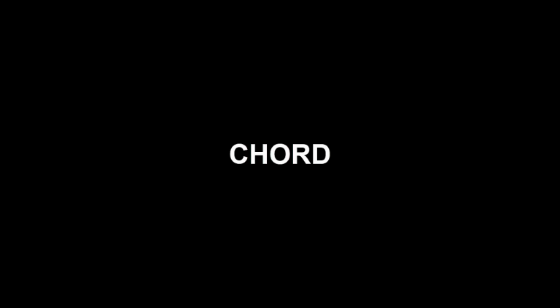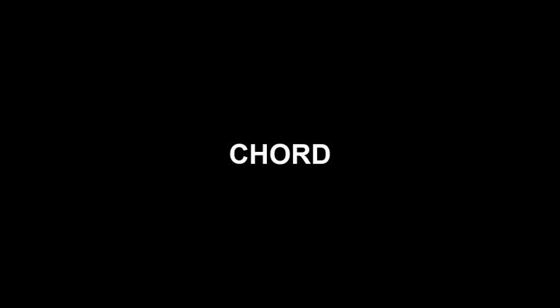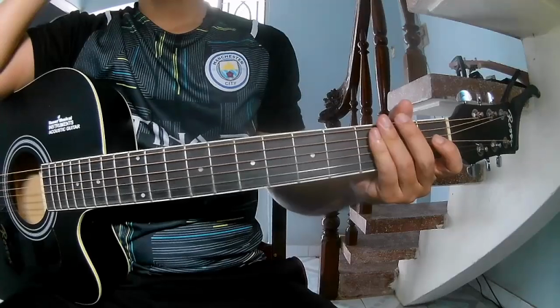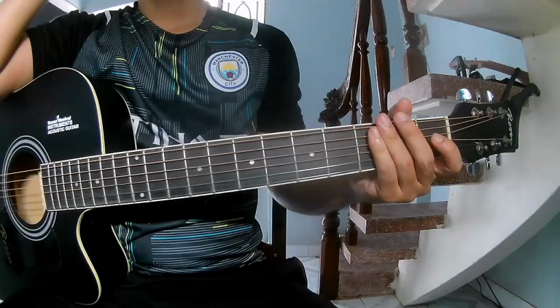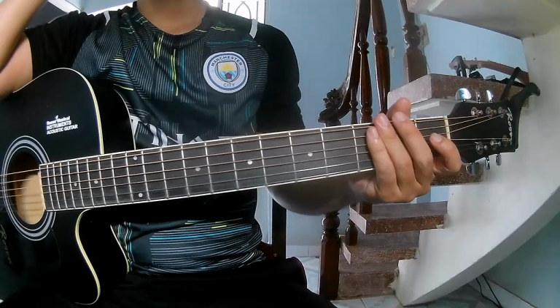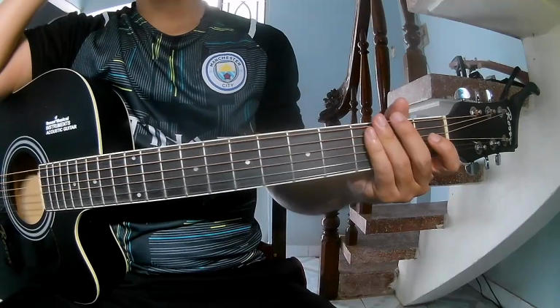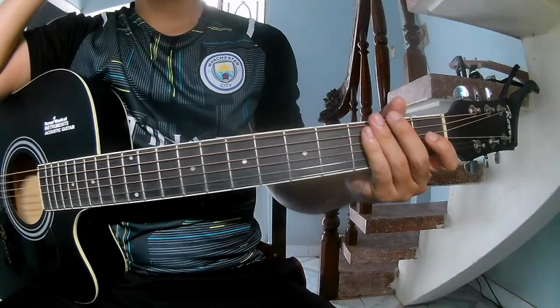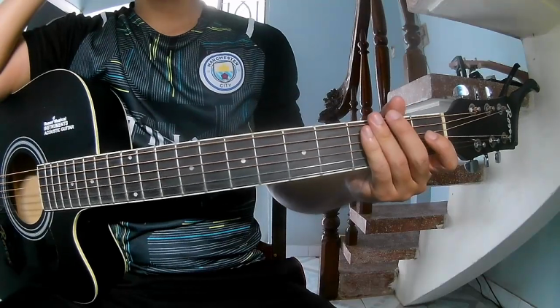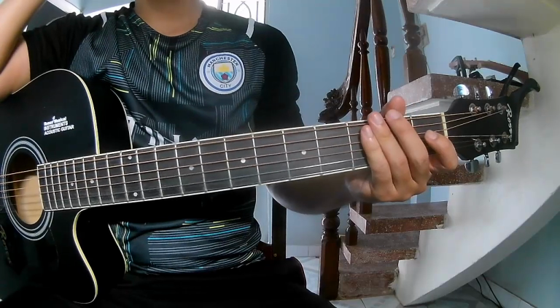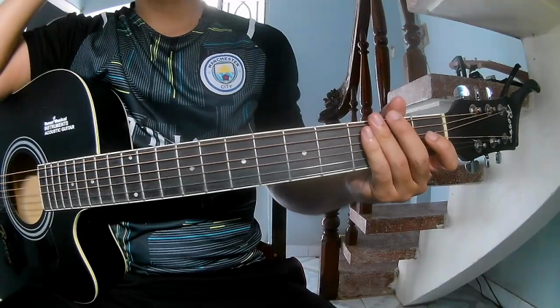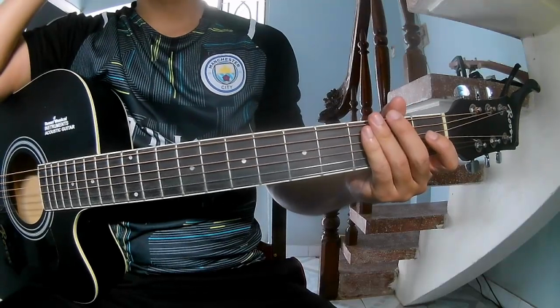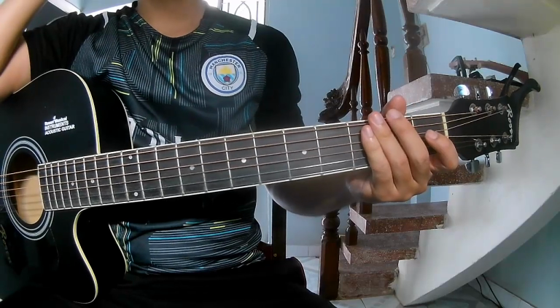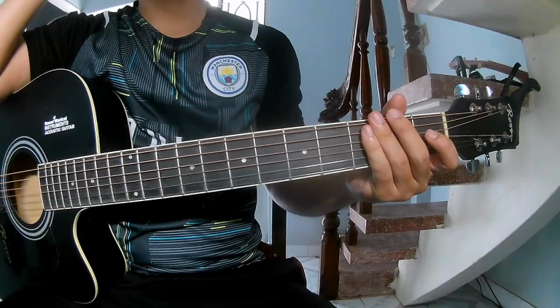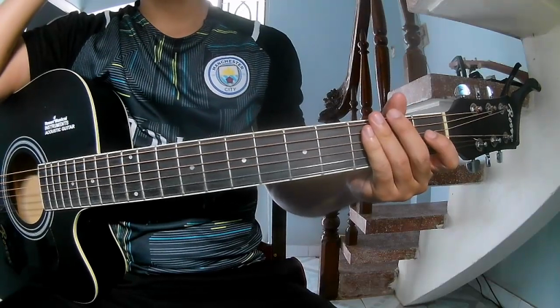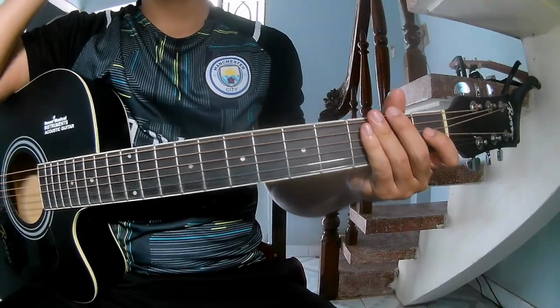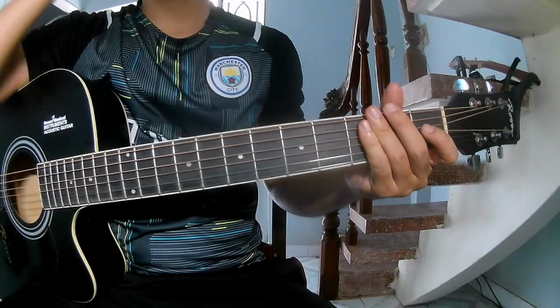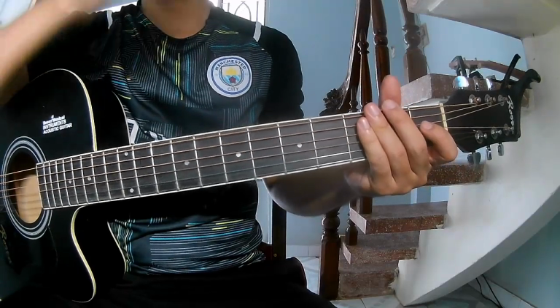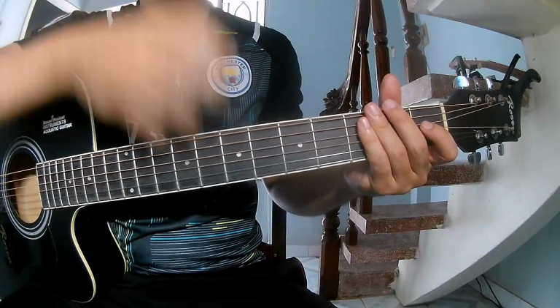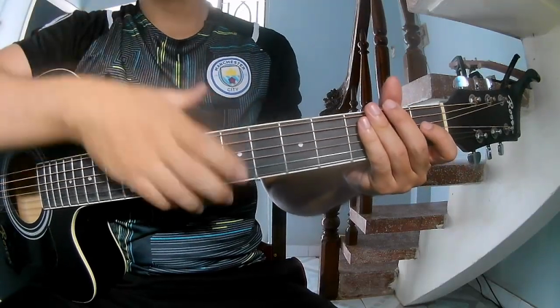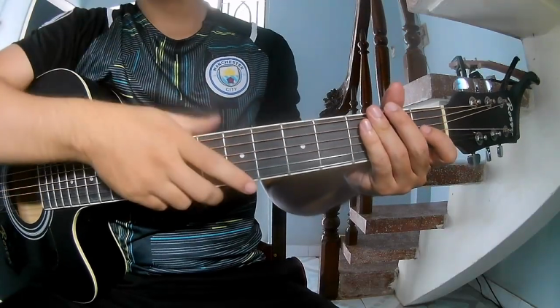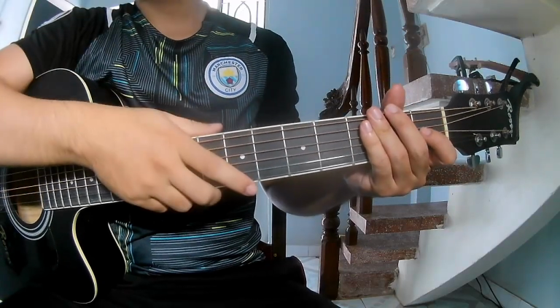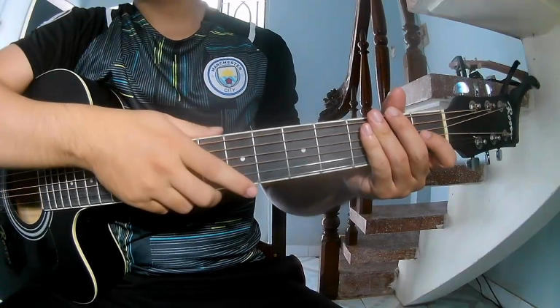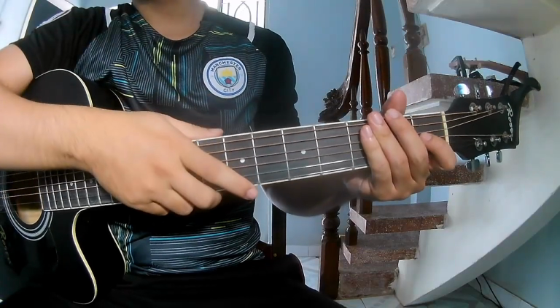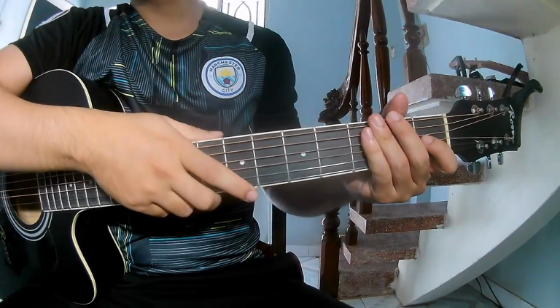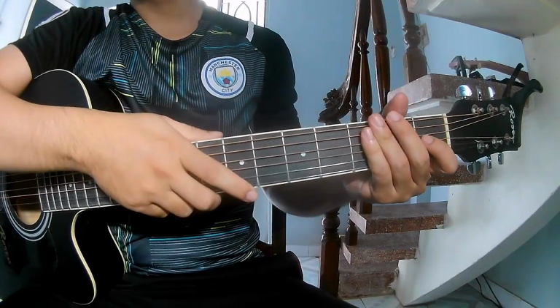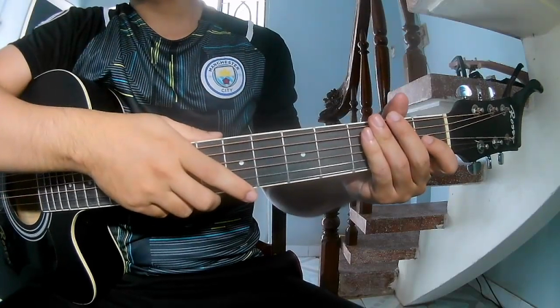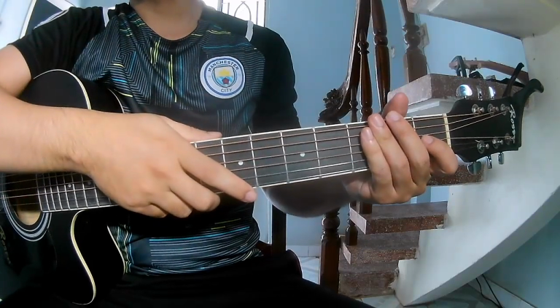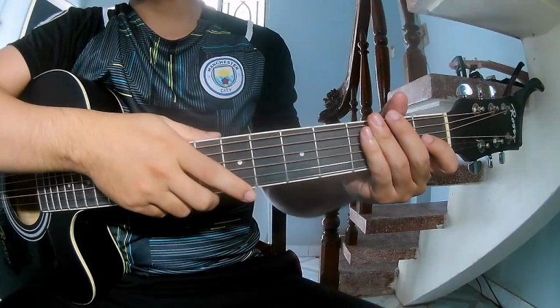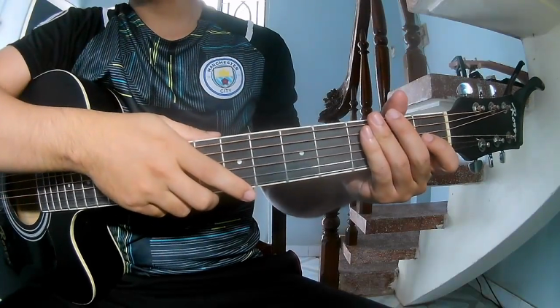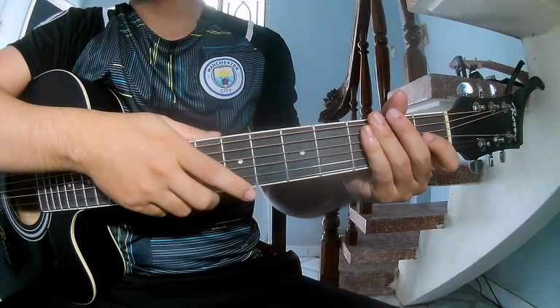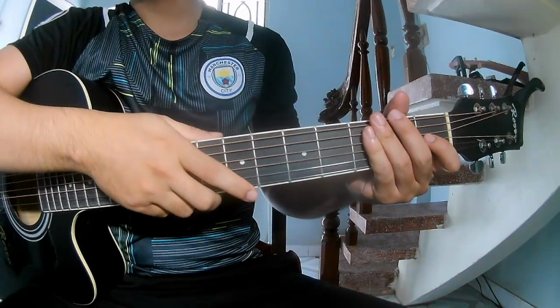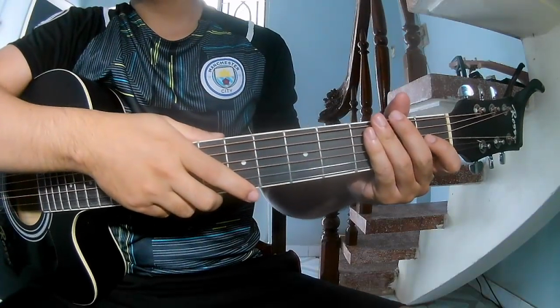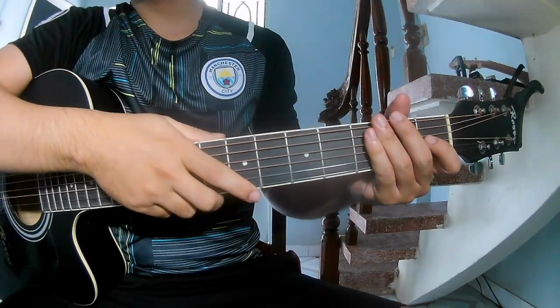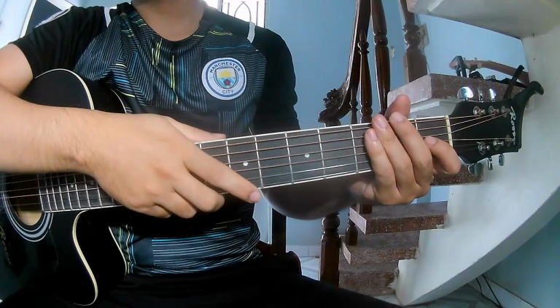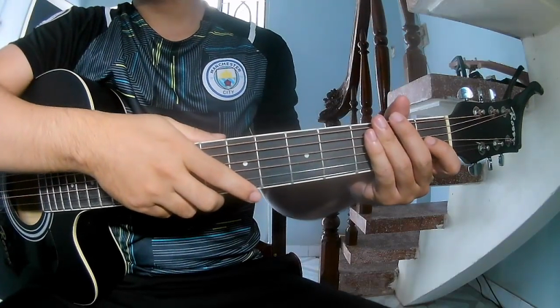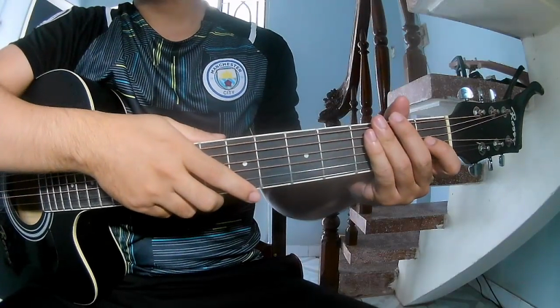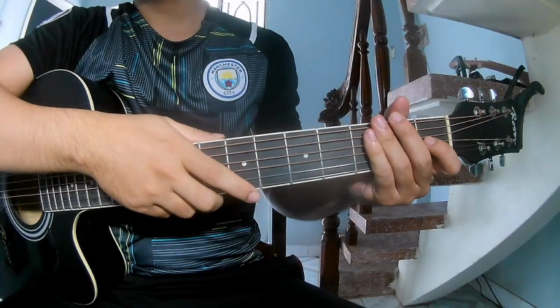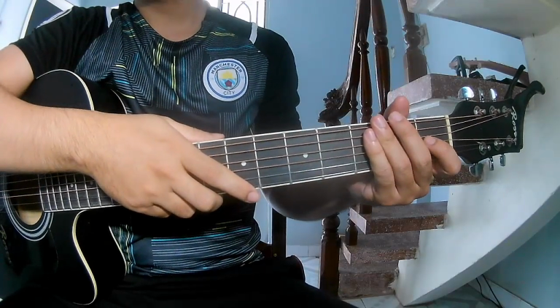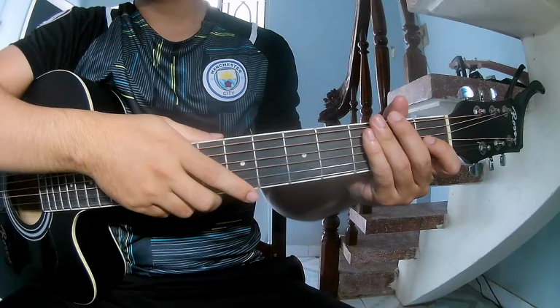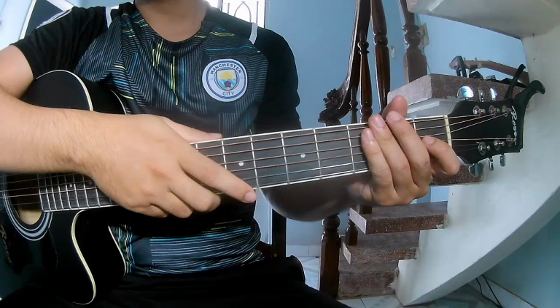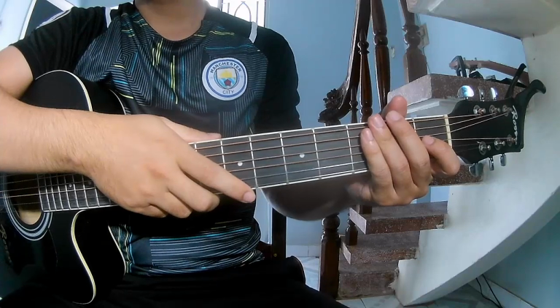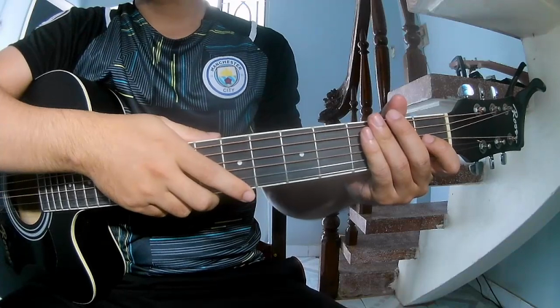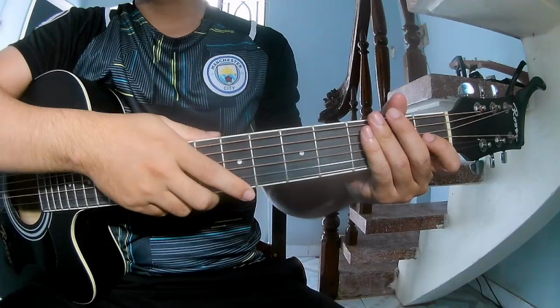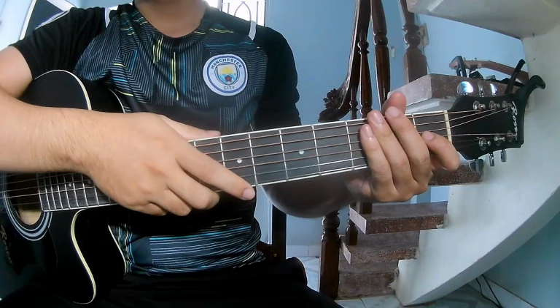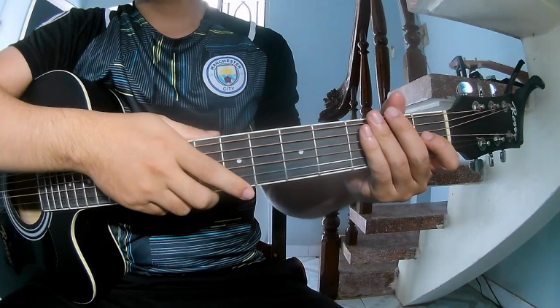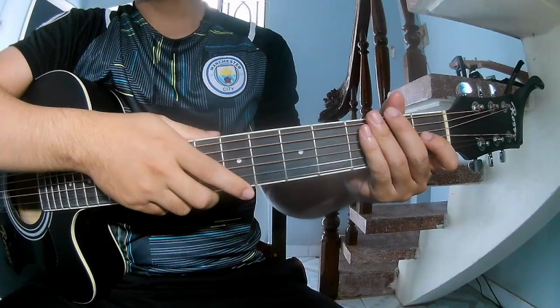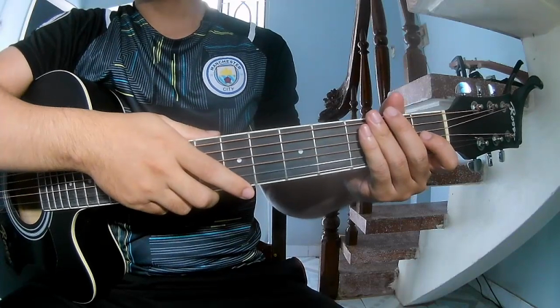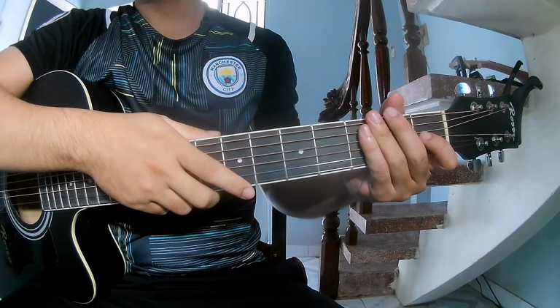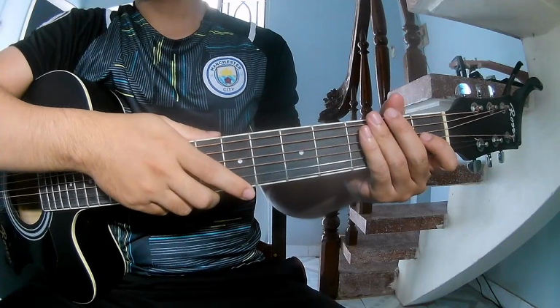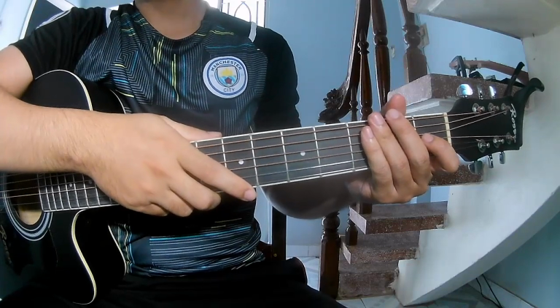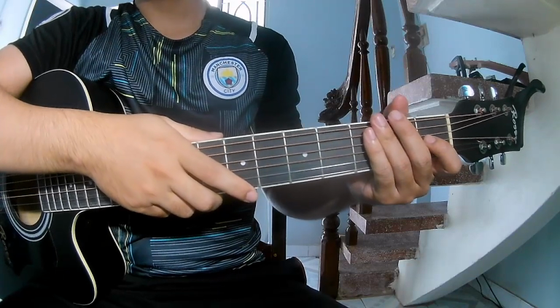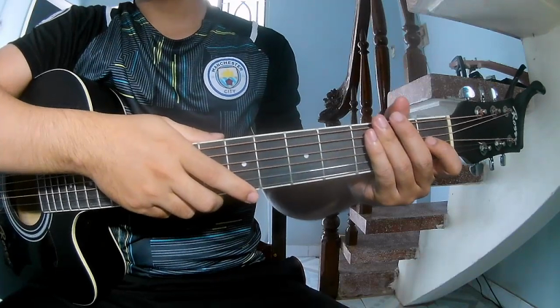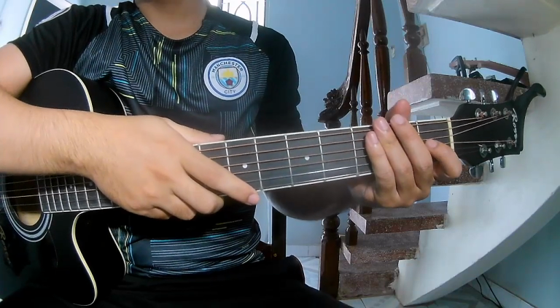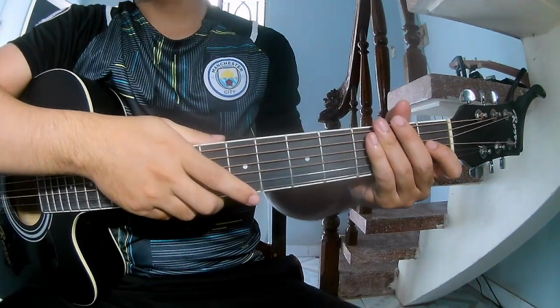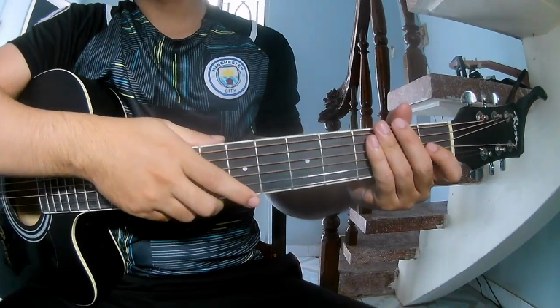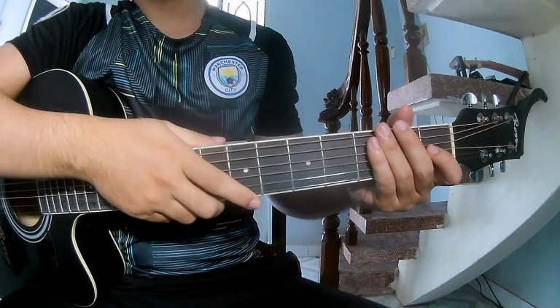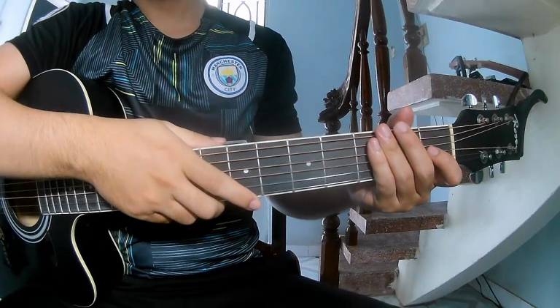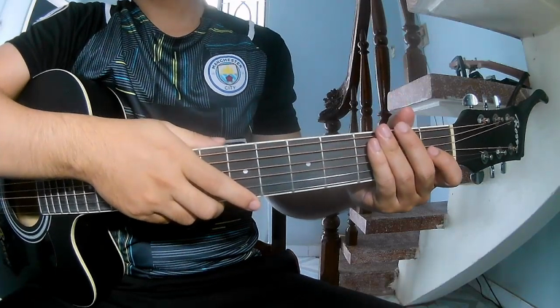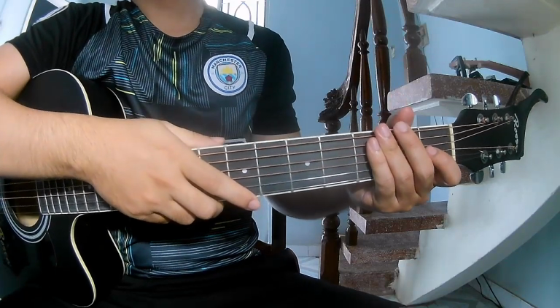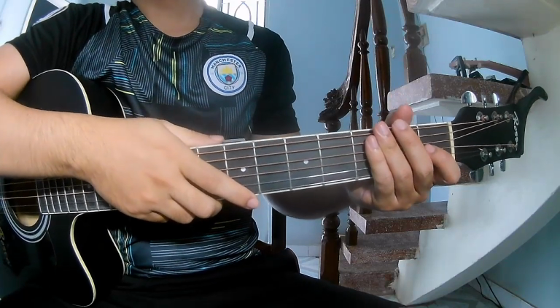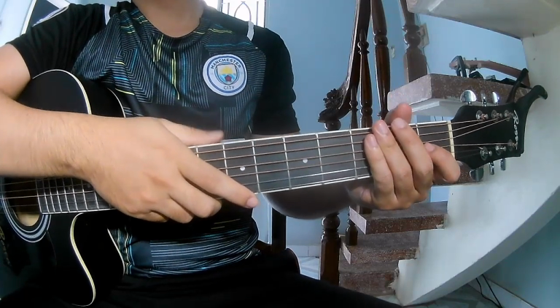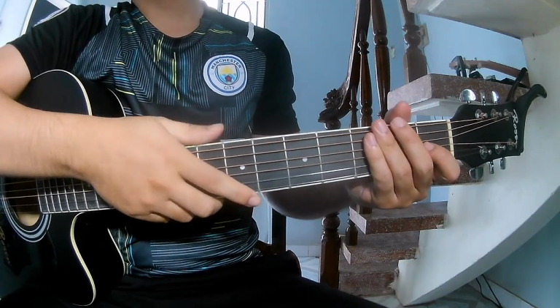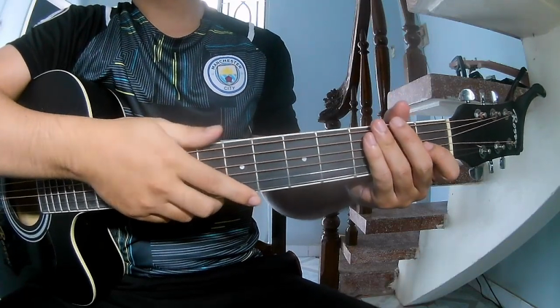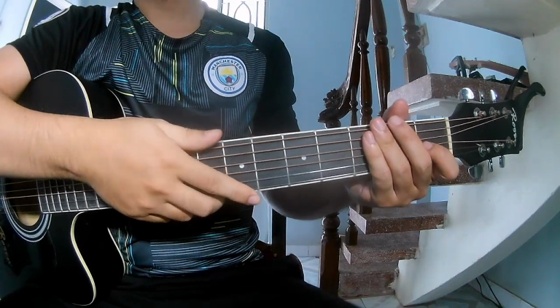Hi everyone! Today we'll share how to play guitar 'The Hanging Tree' by Rachel Ziegler. First, don't use cable.